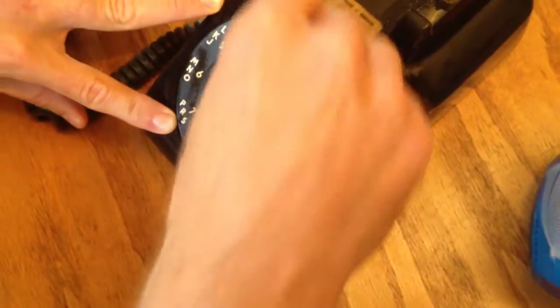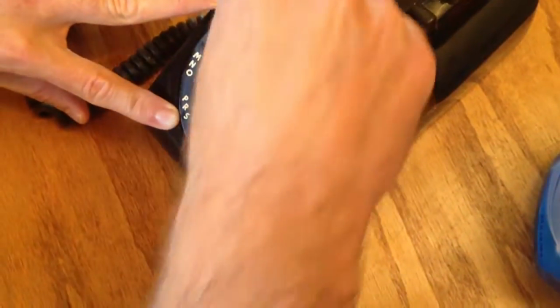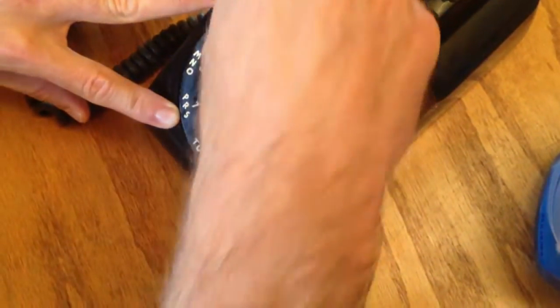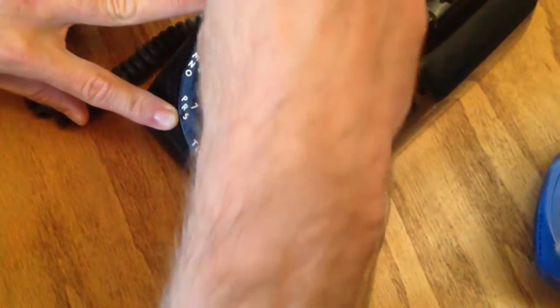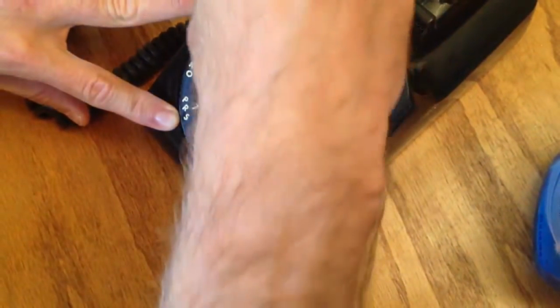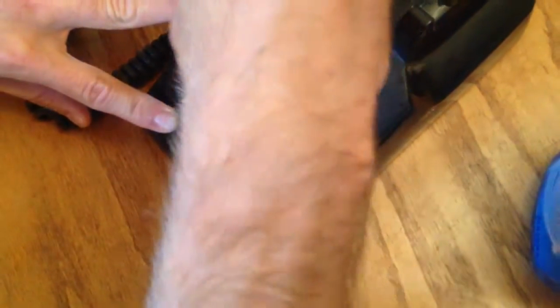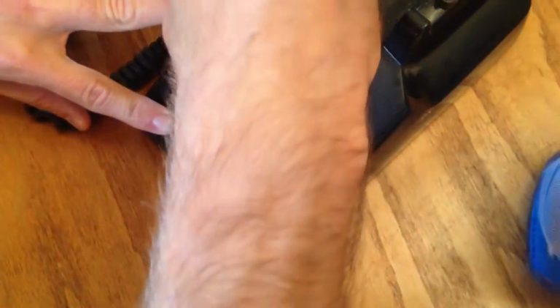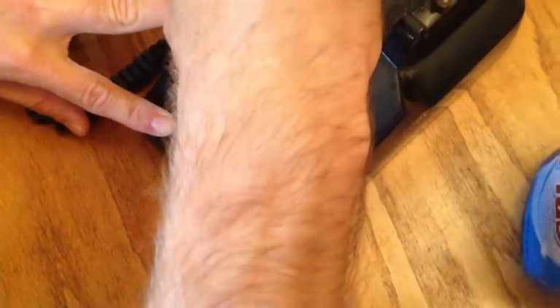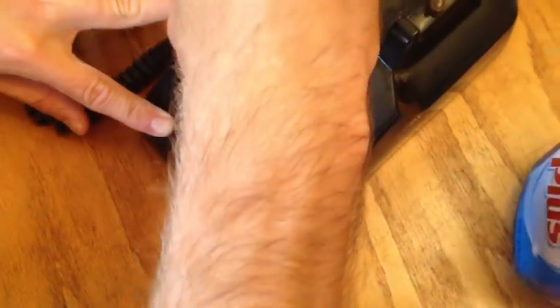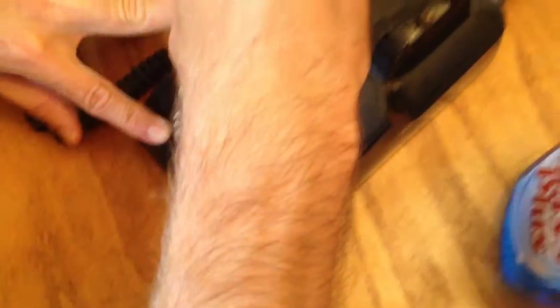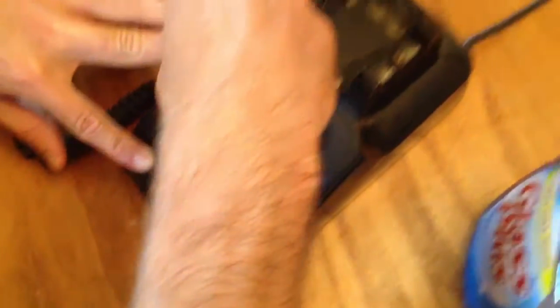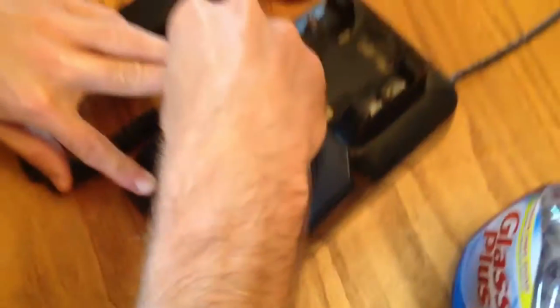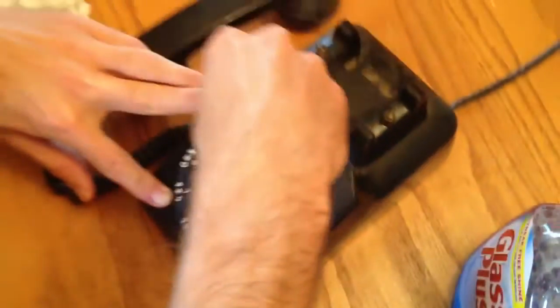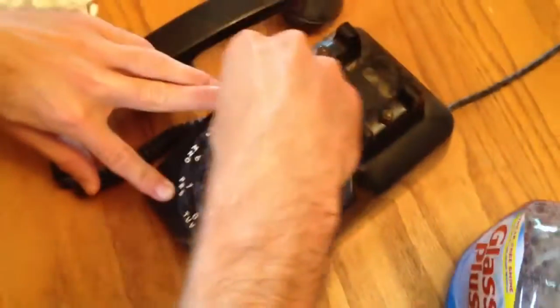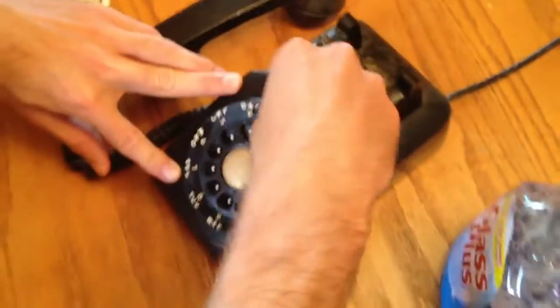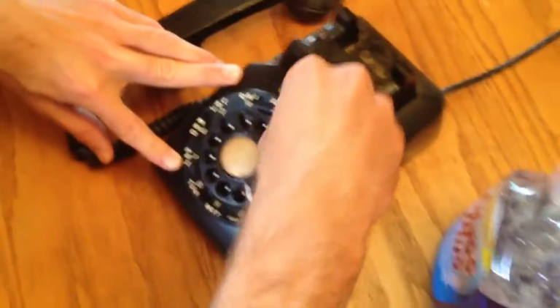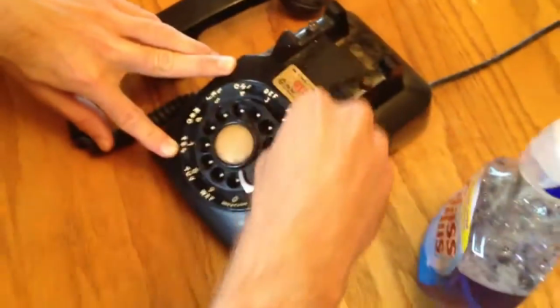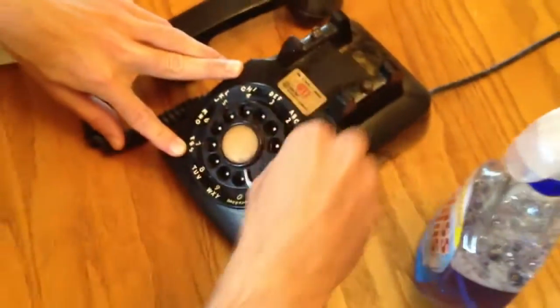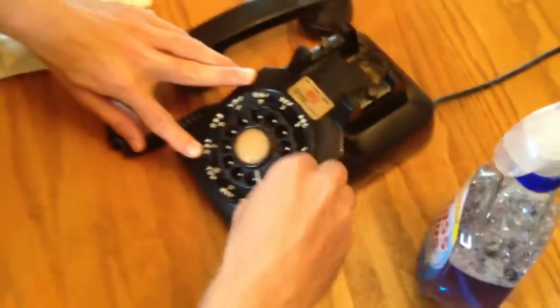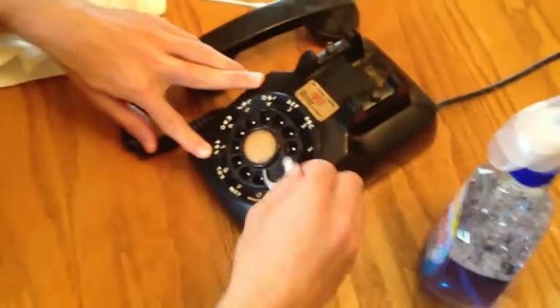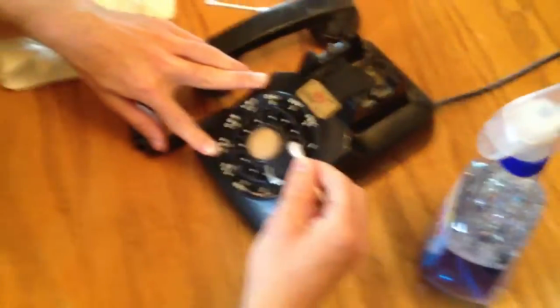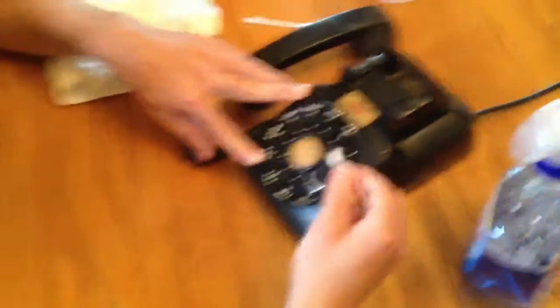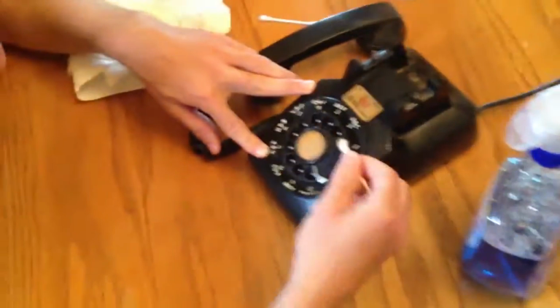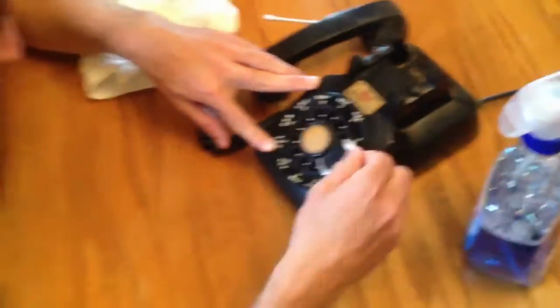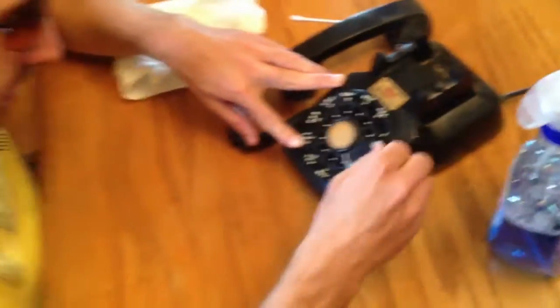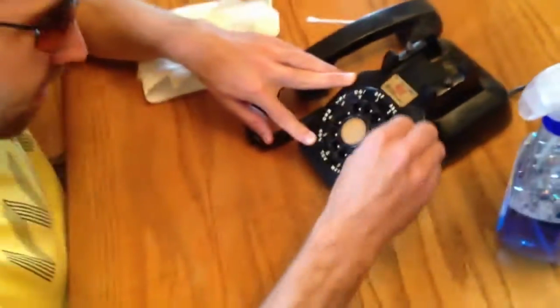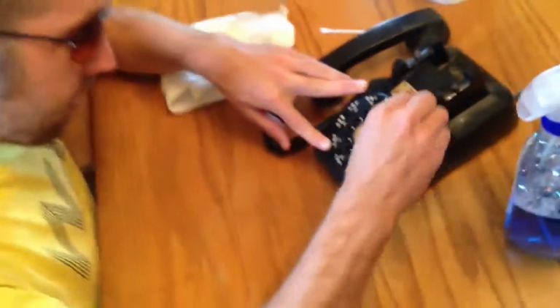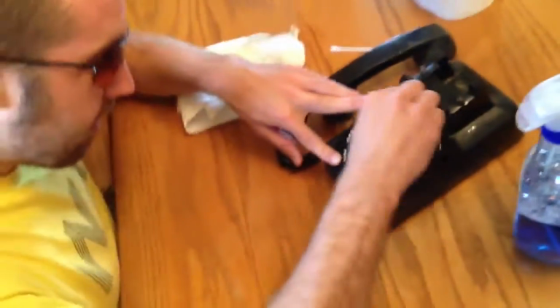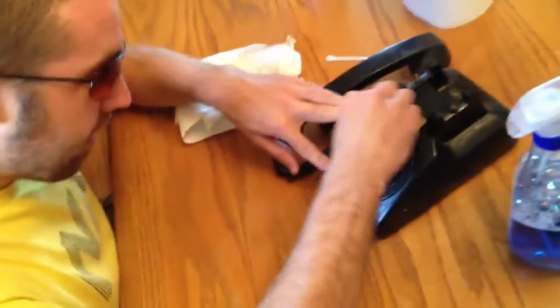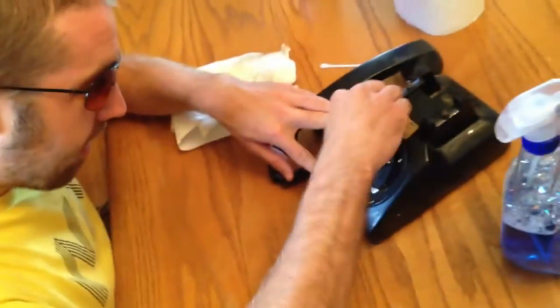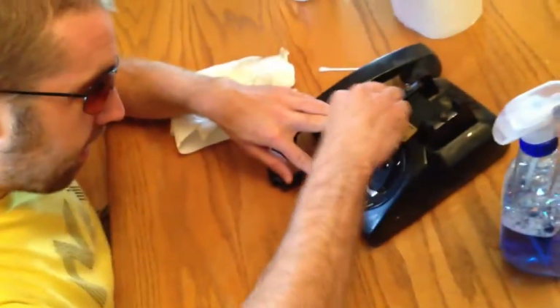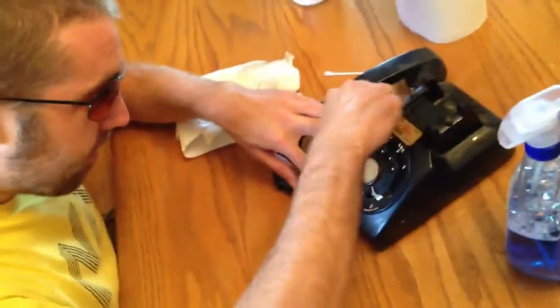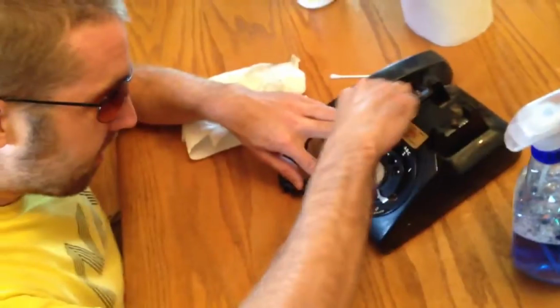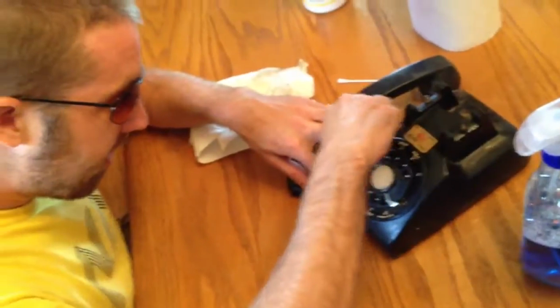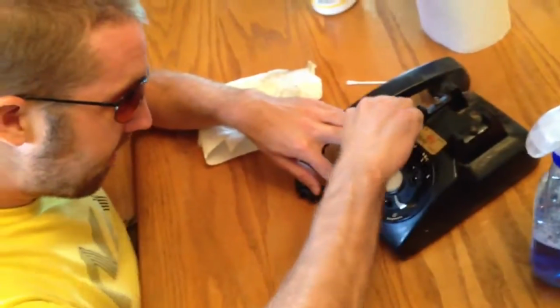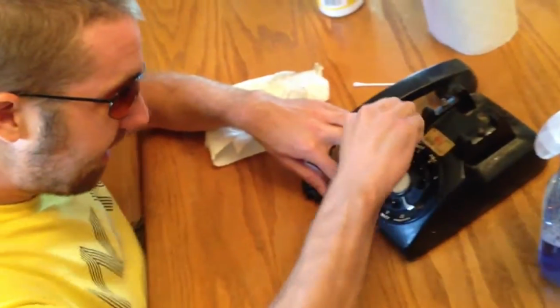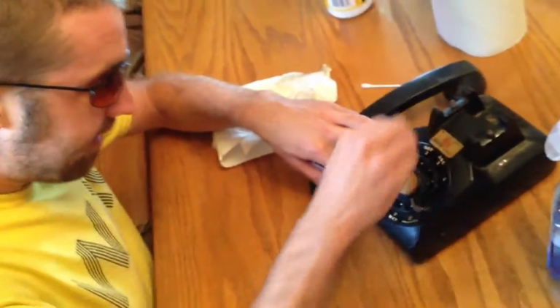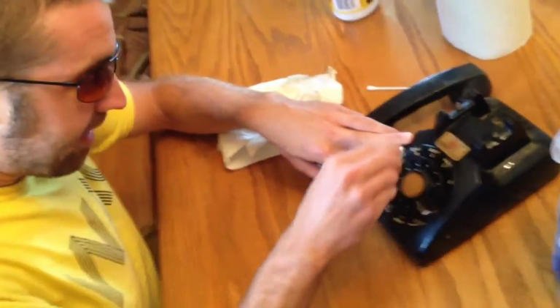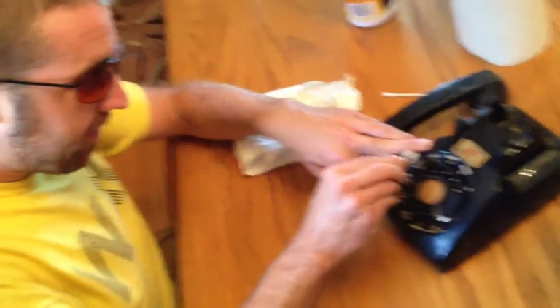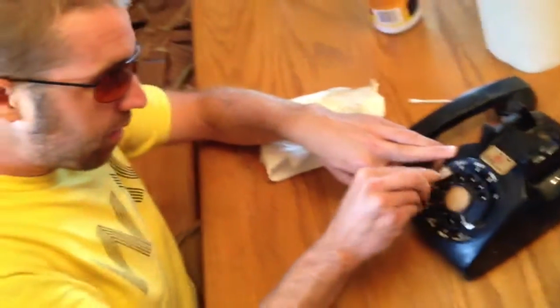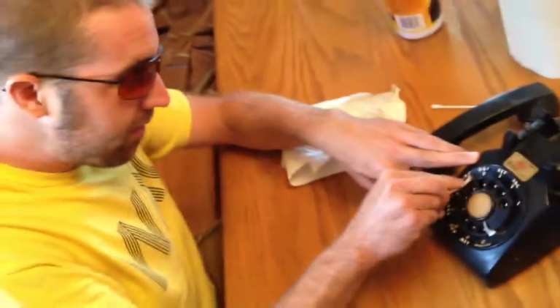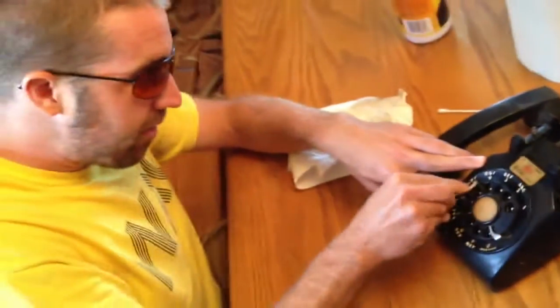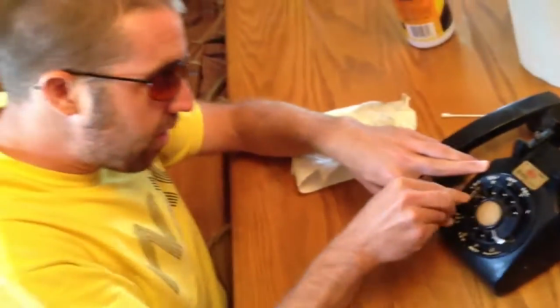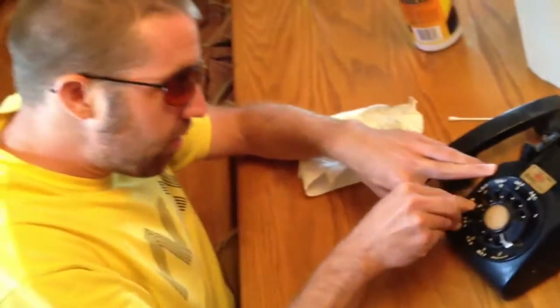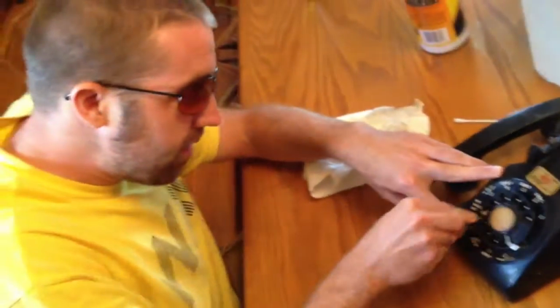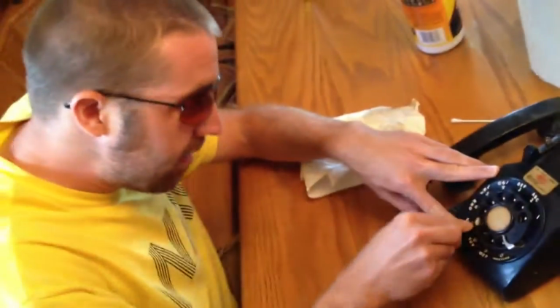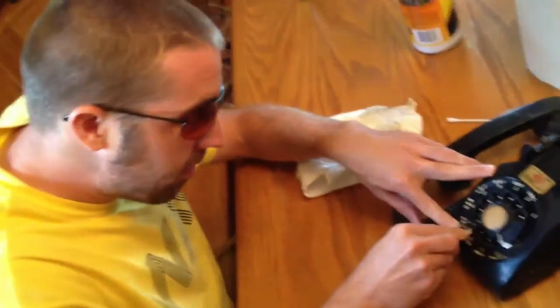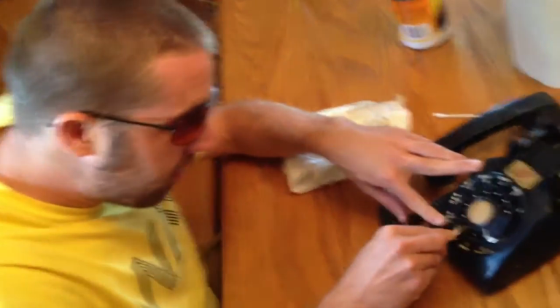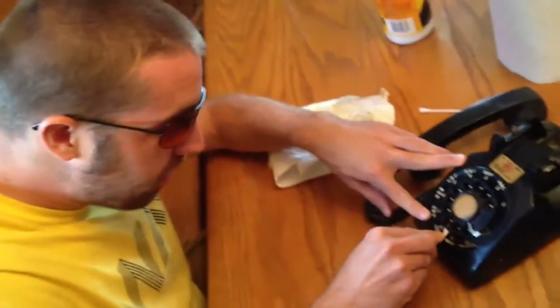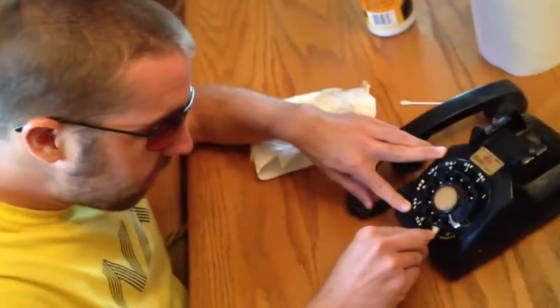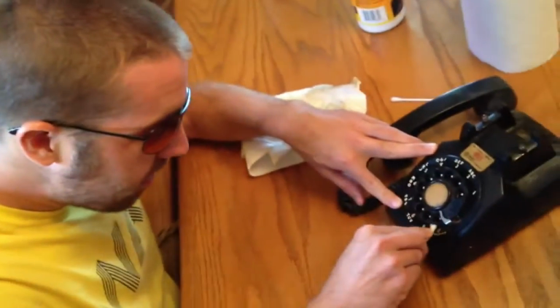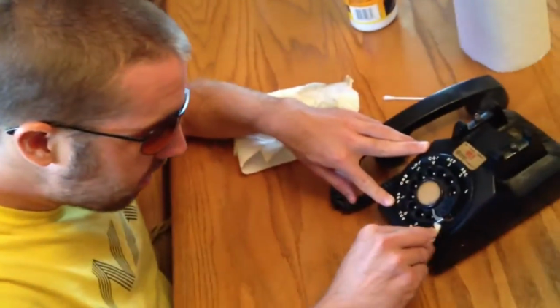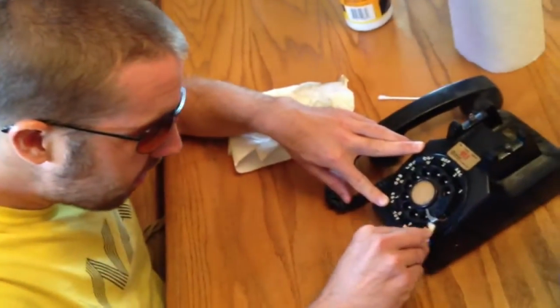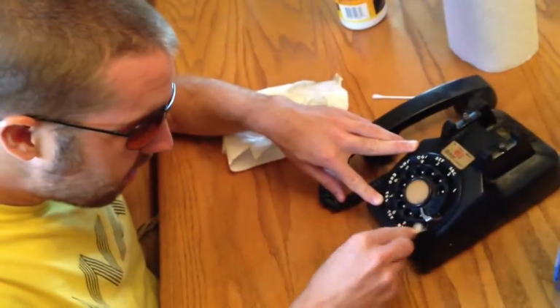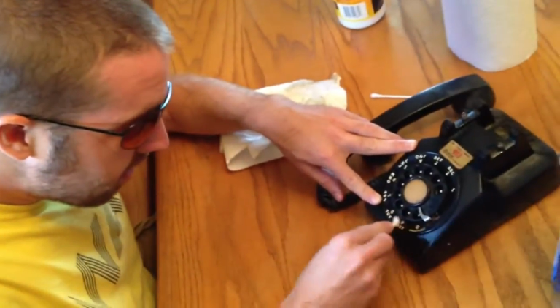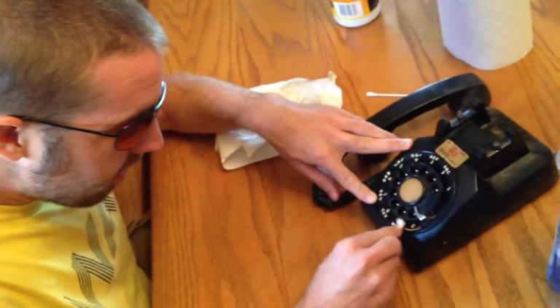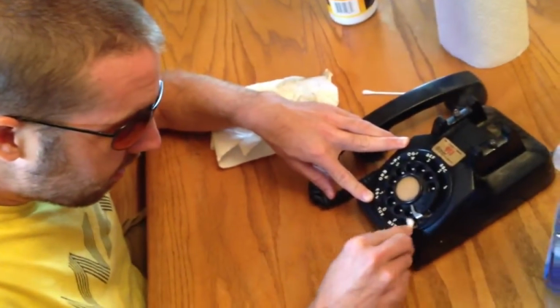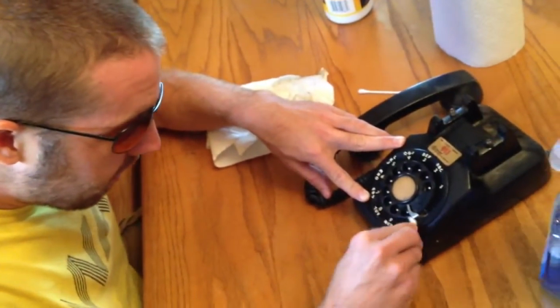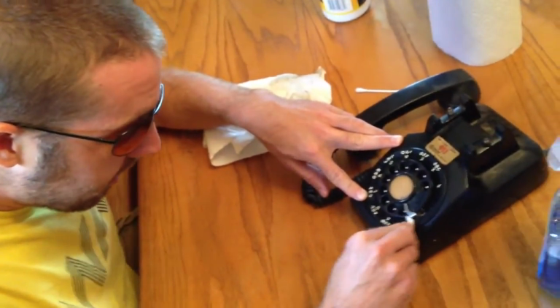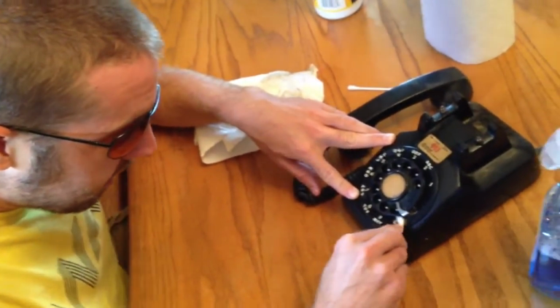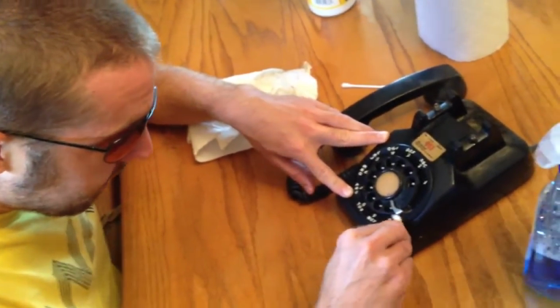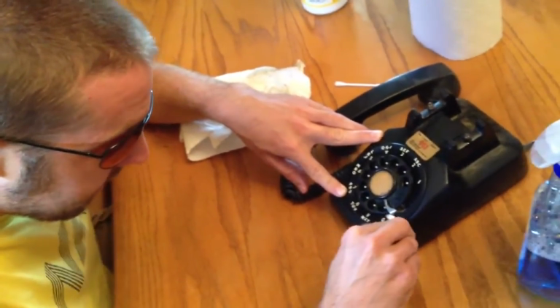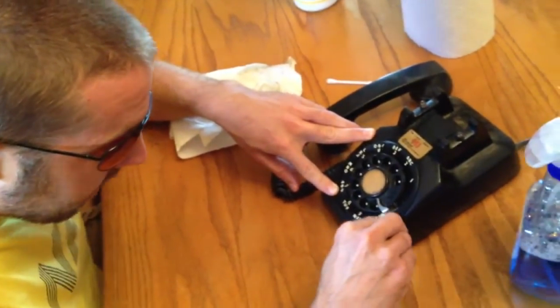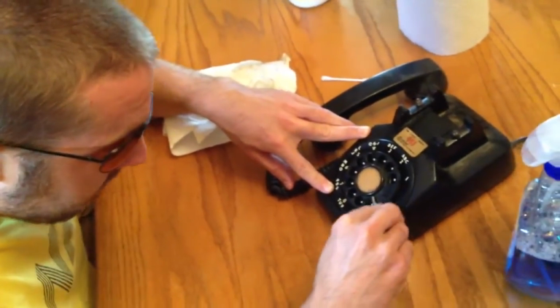I hope we're answering your questions here, Dick Holbright. You must have an antique phone of your own that you're wanting to clean up.